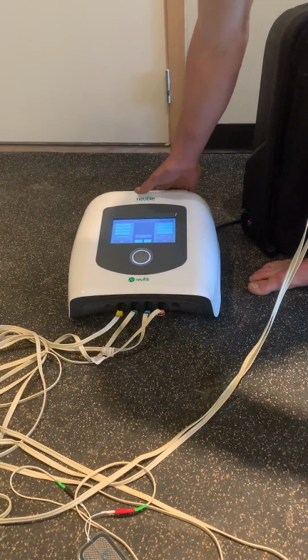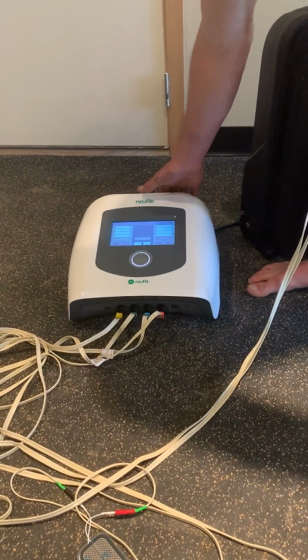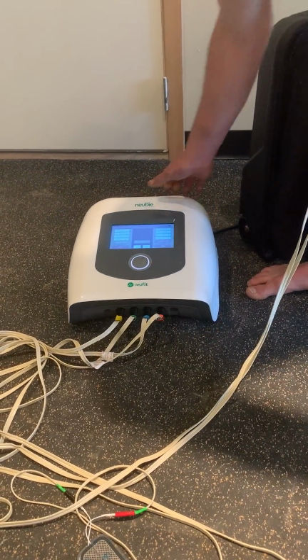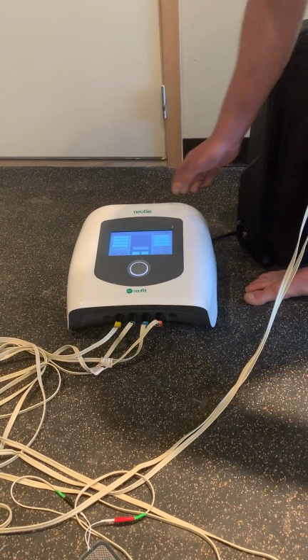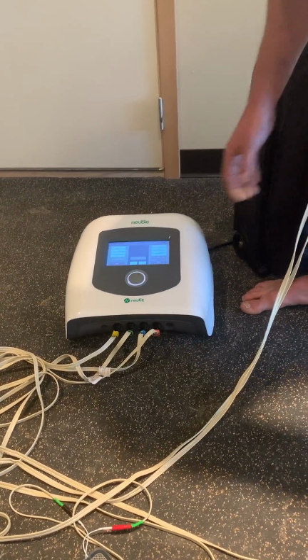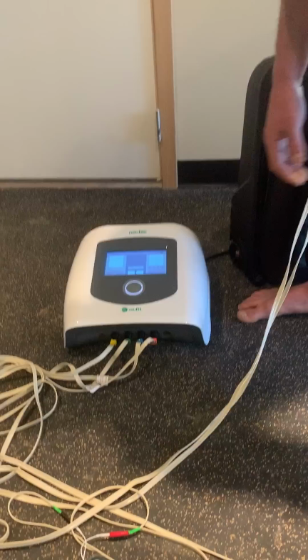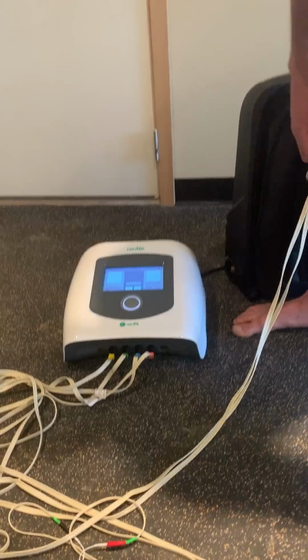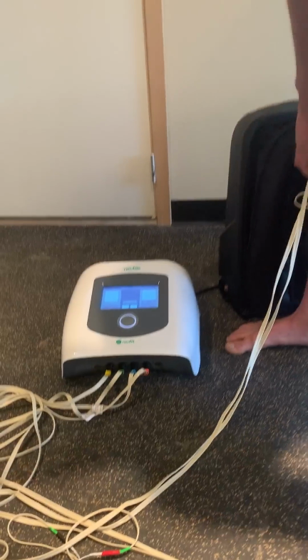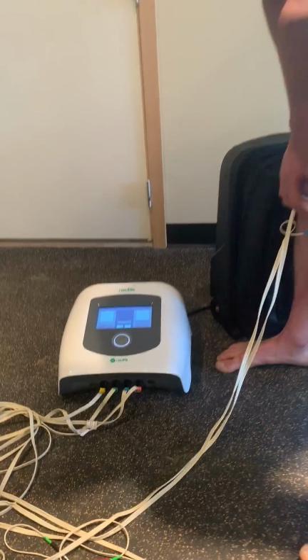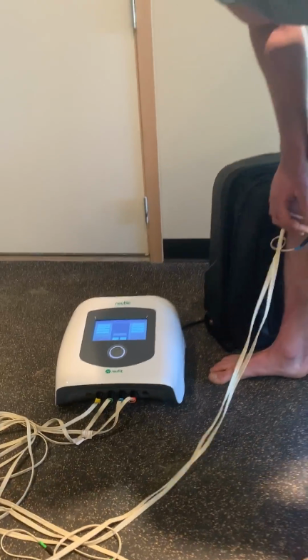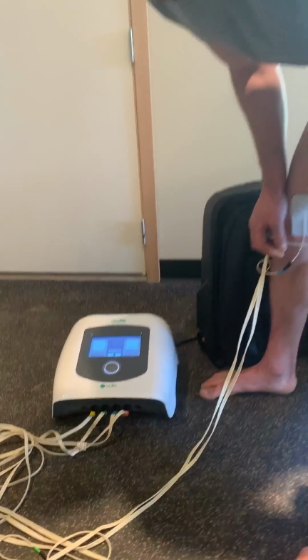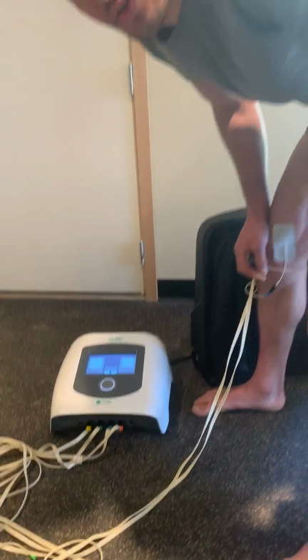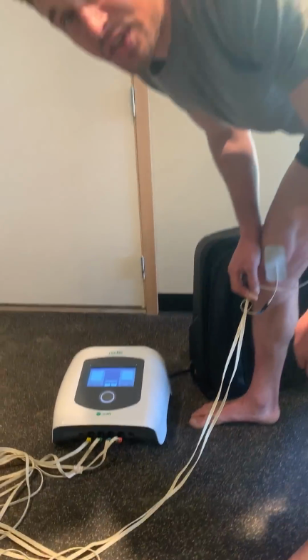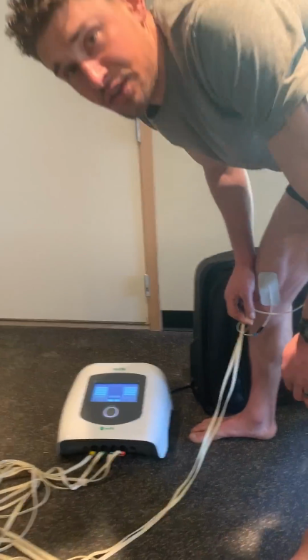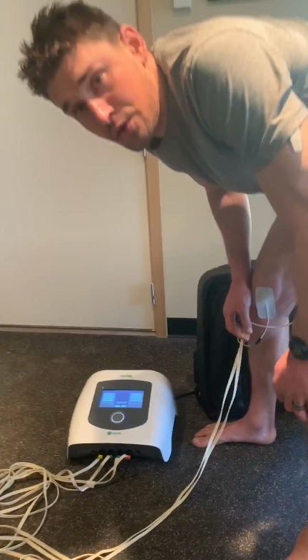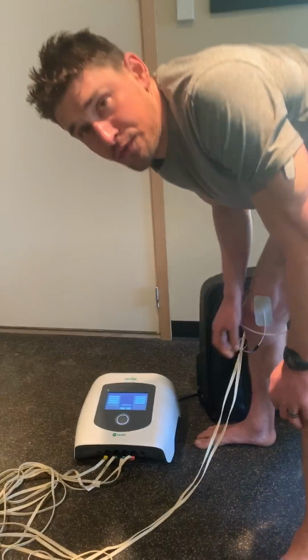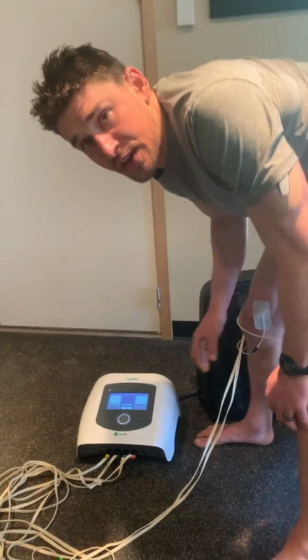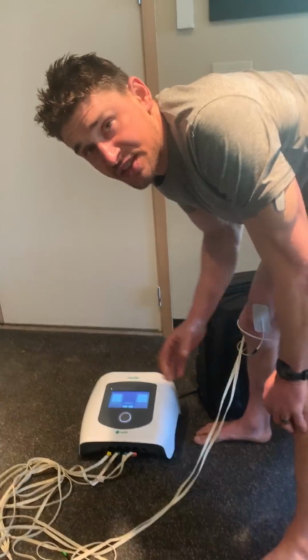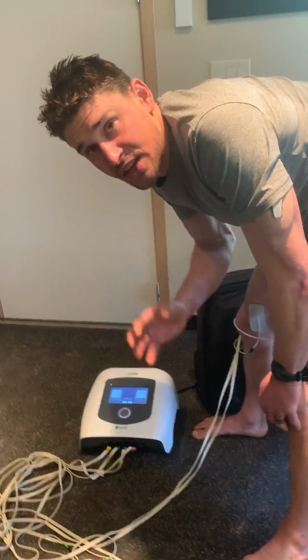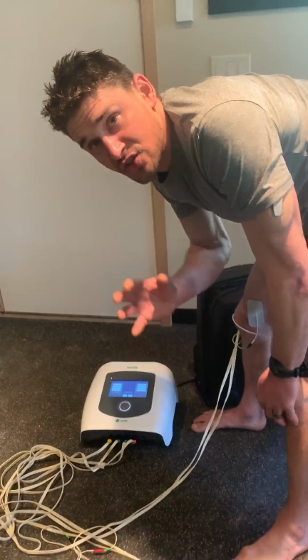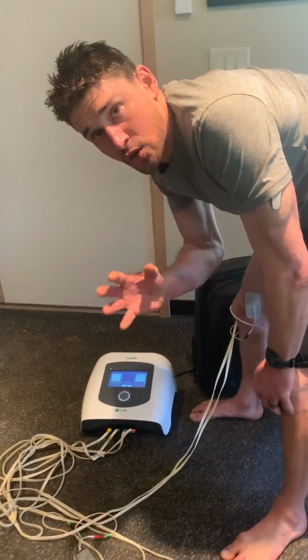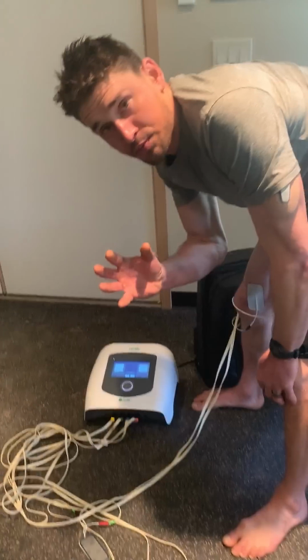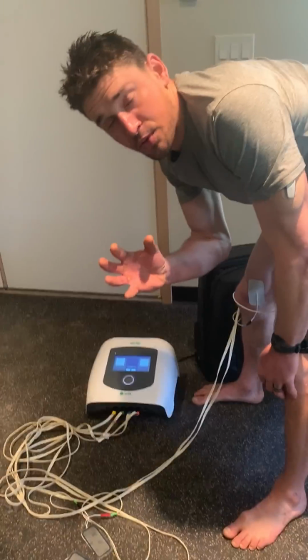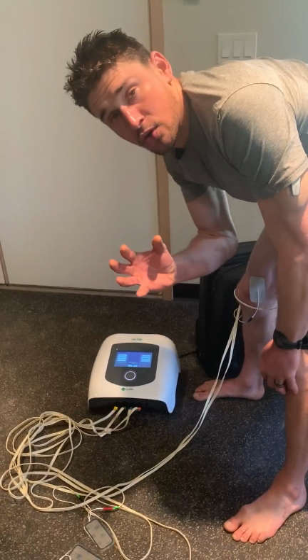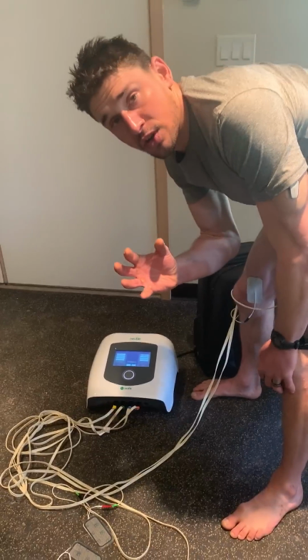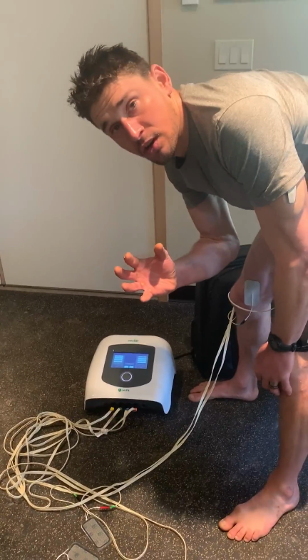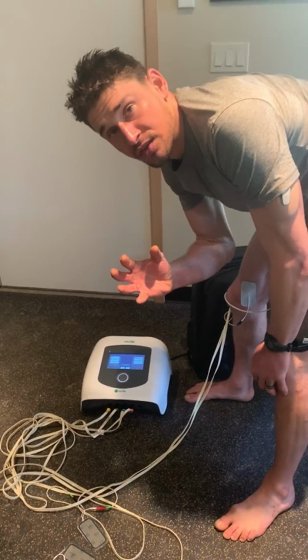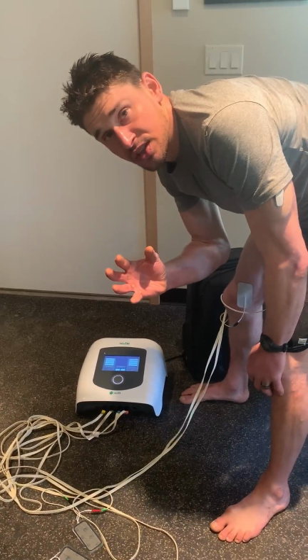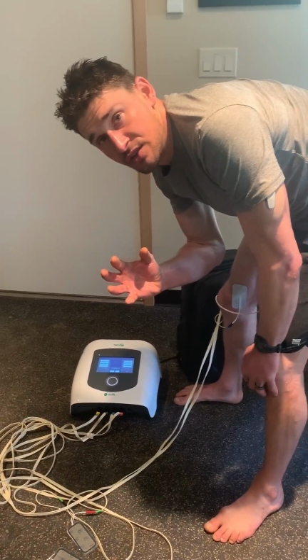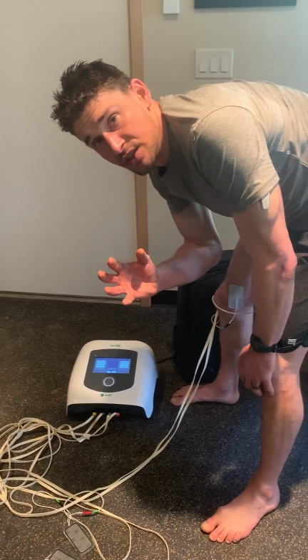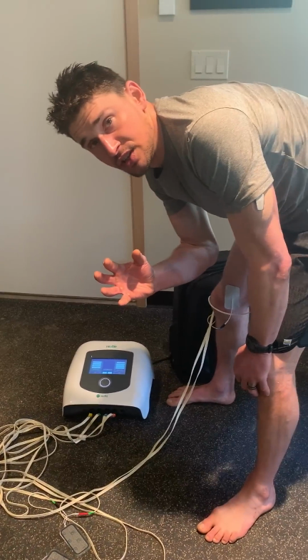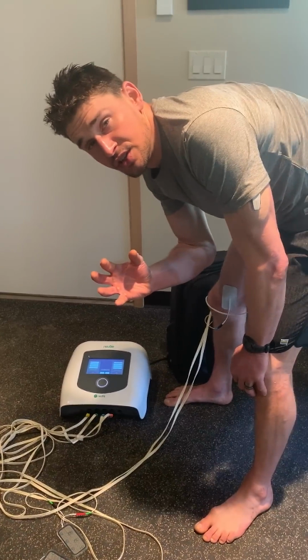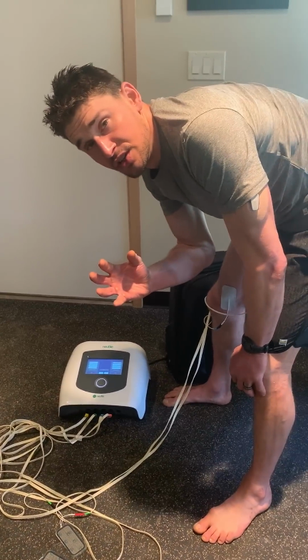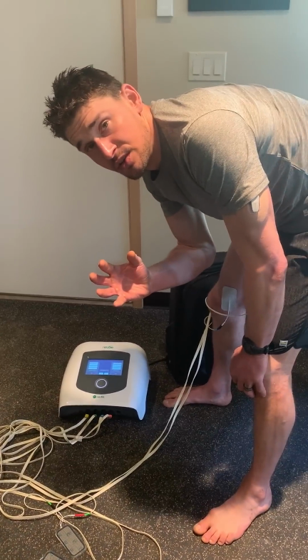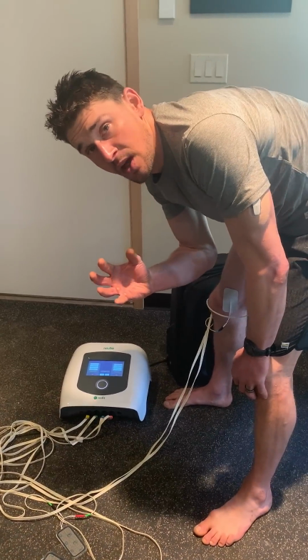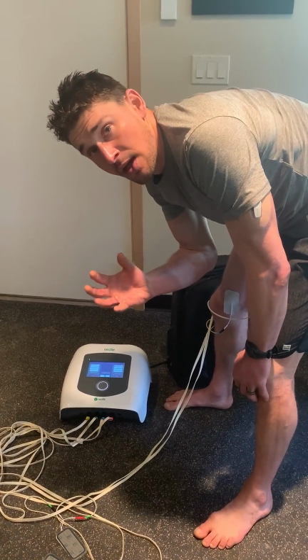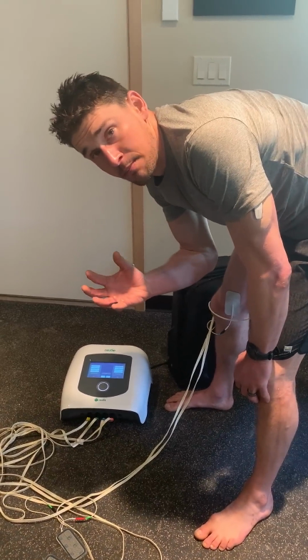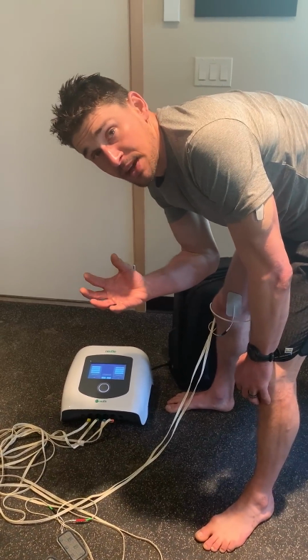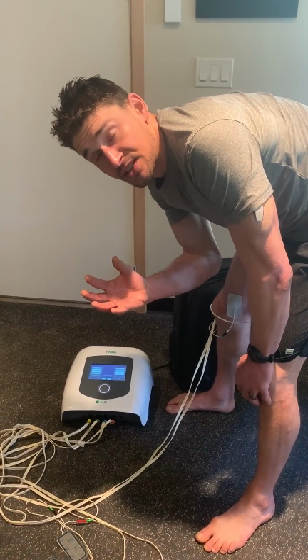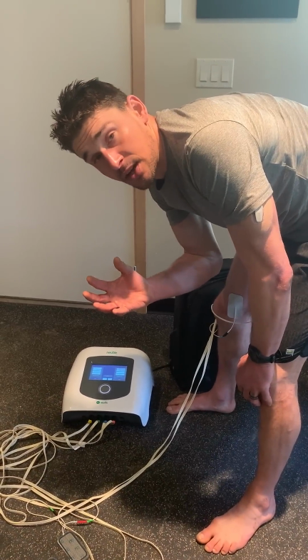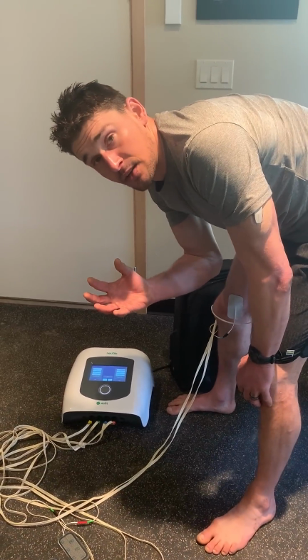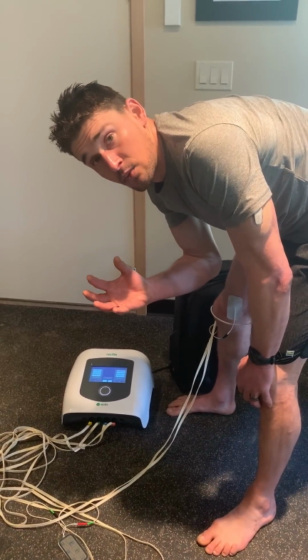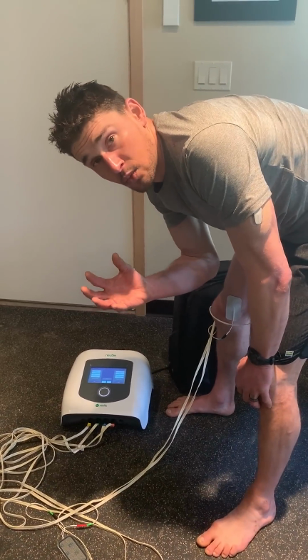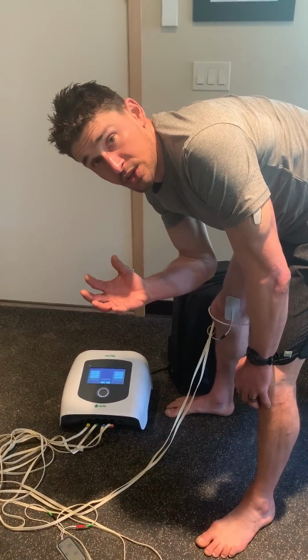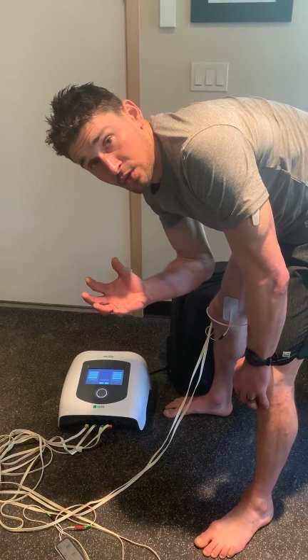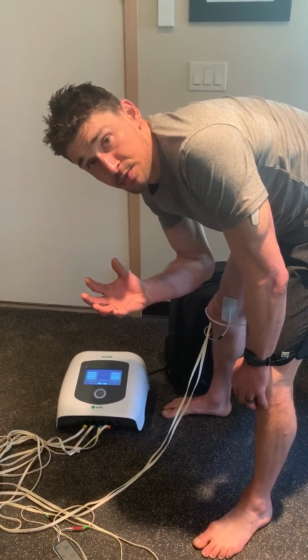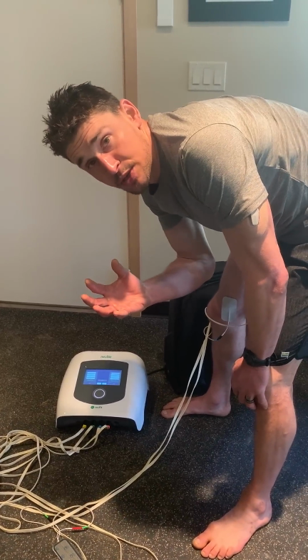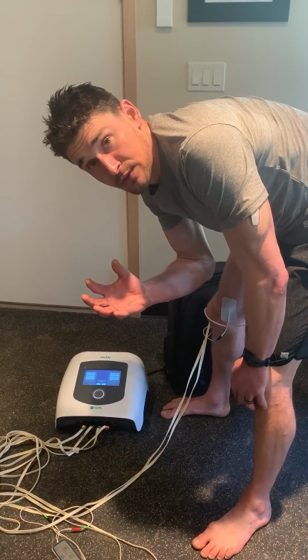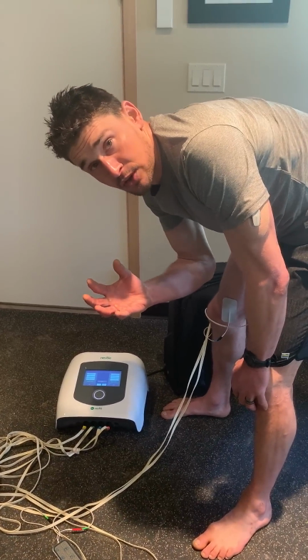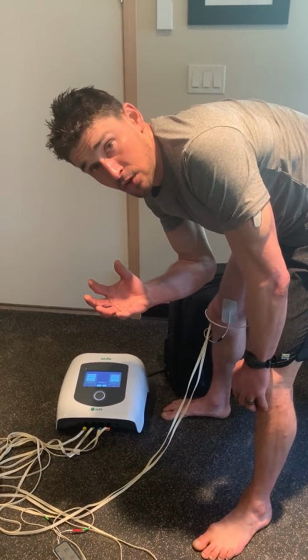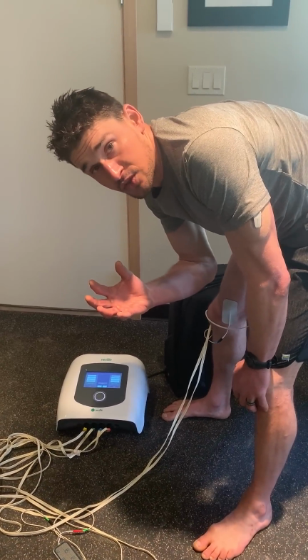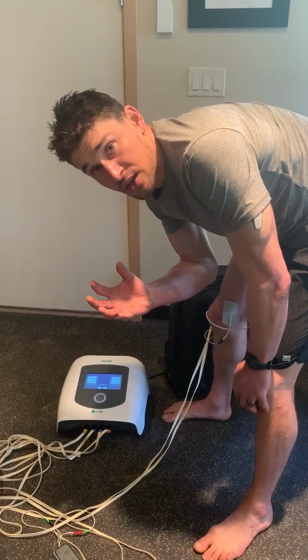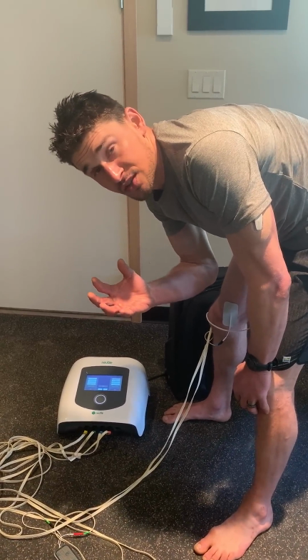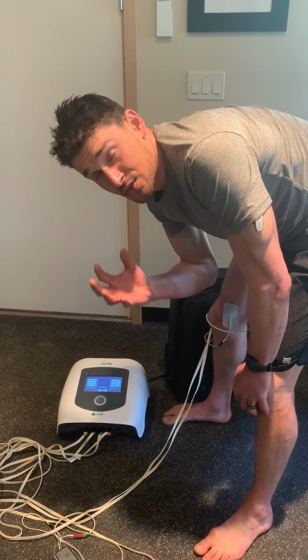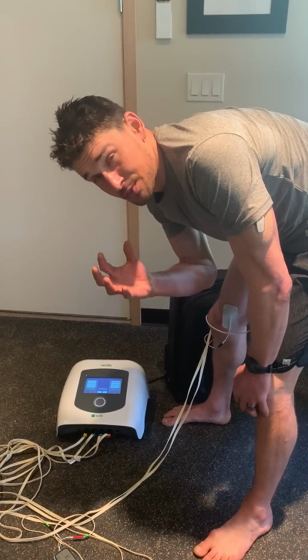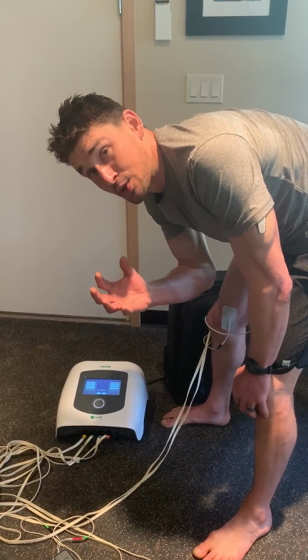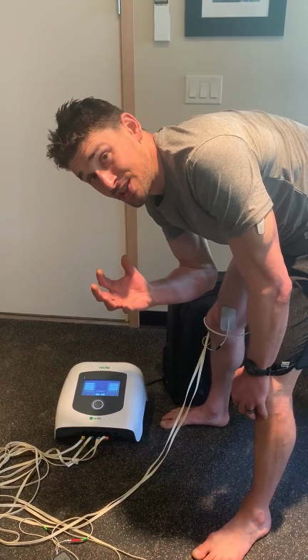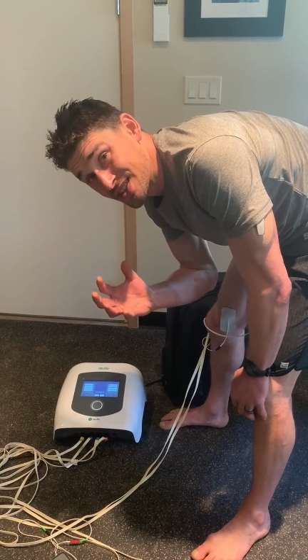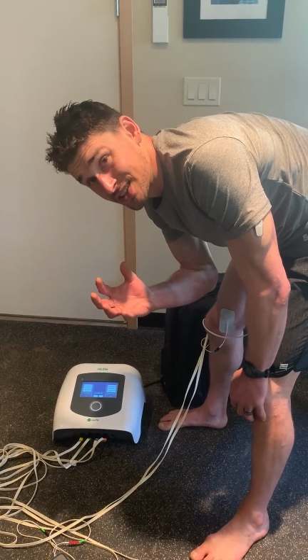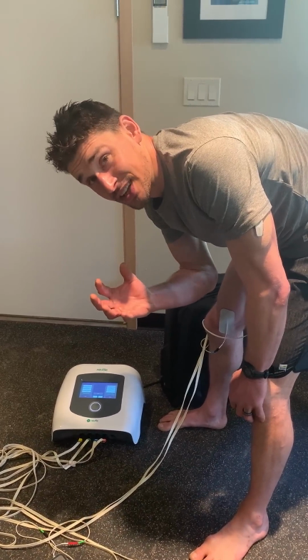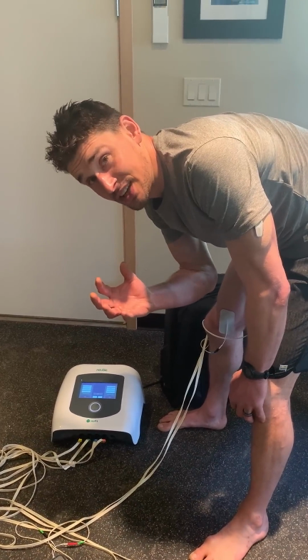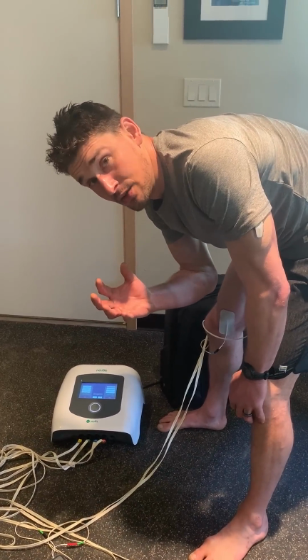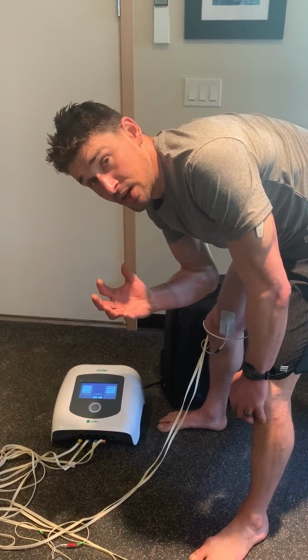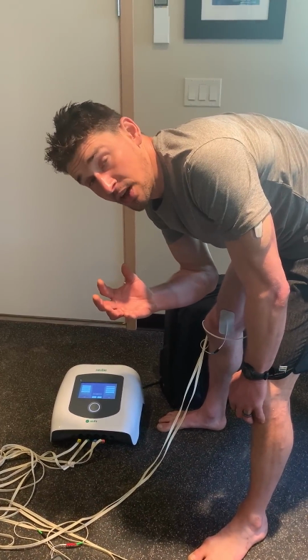The cool thing is the folks at NuFit send you all the protocols that you need based on what your specific goals are. So it's a pretty slick unit.